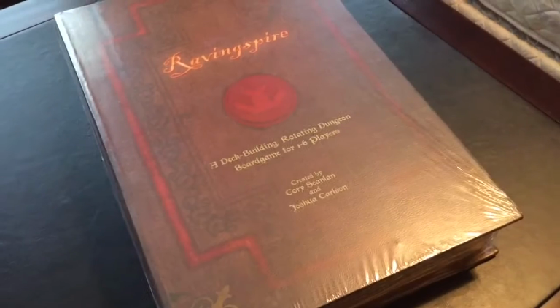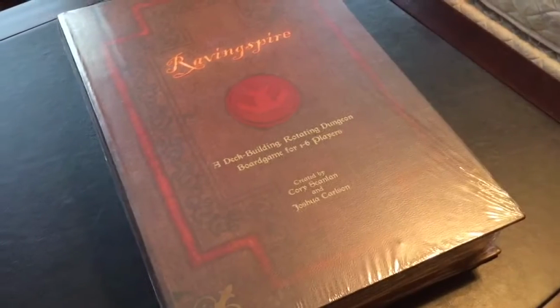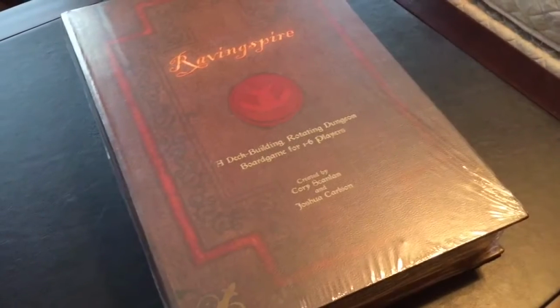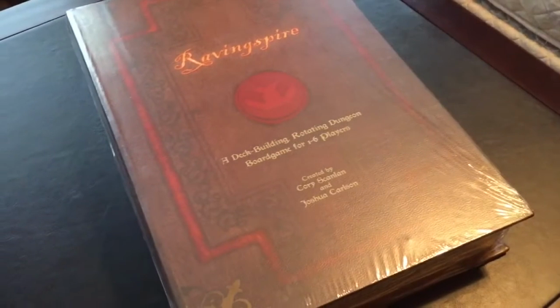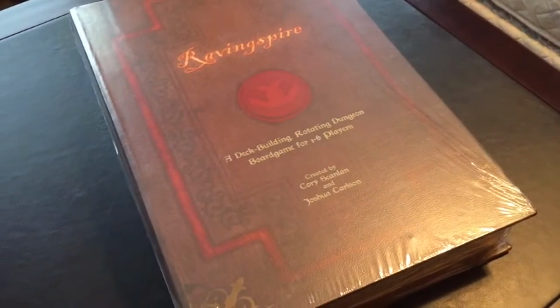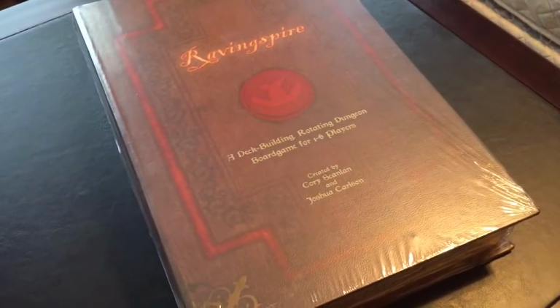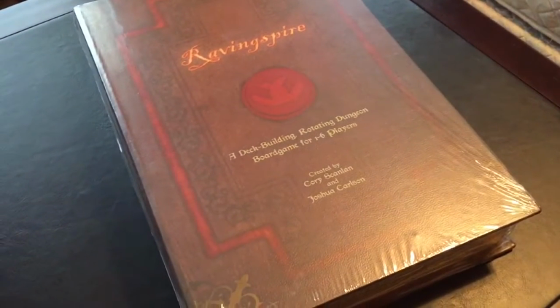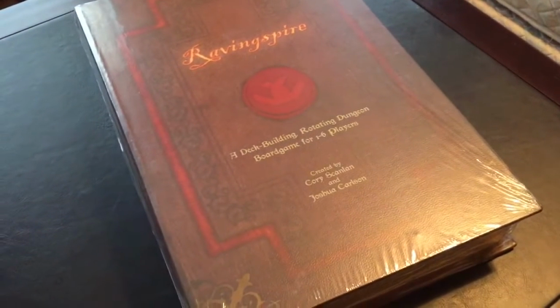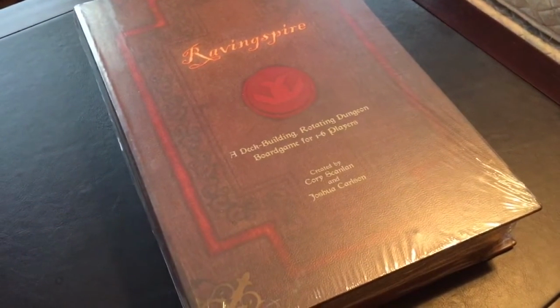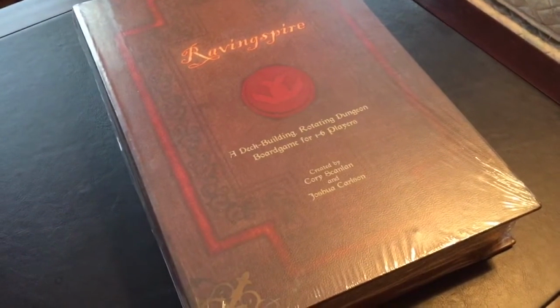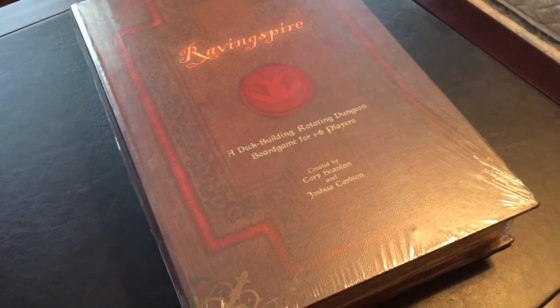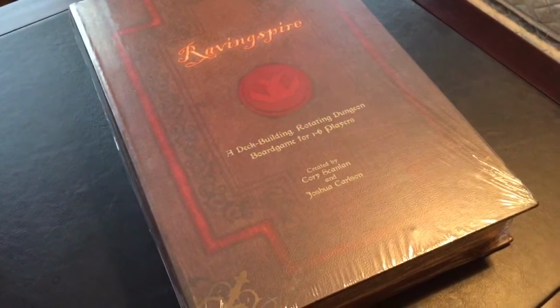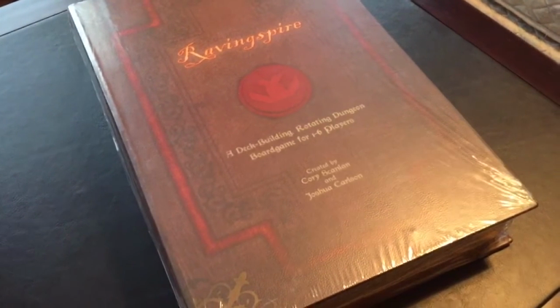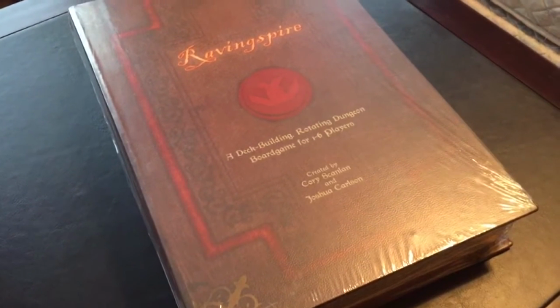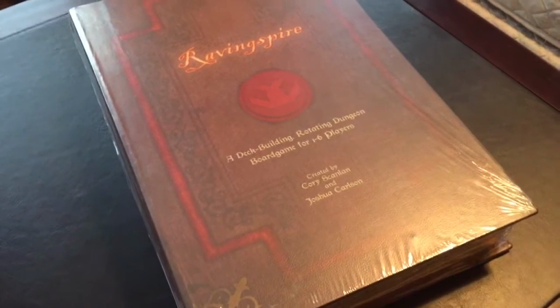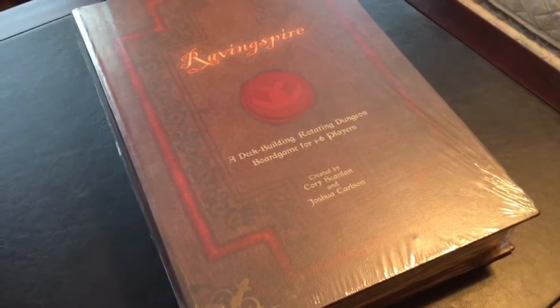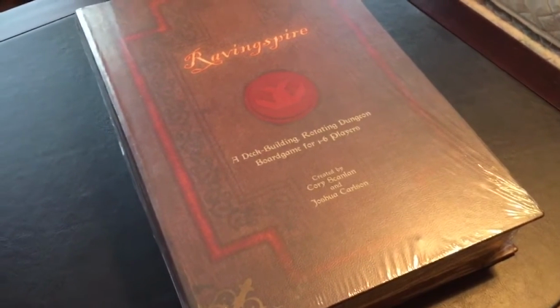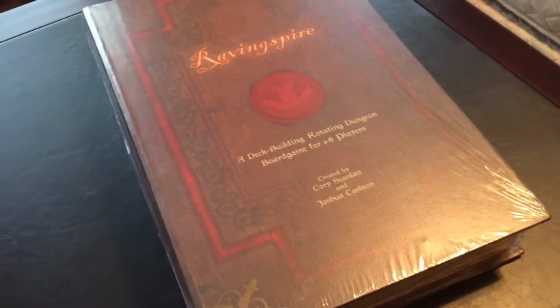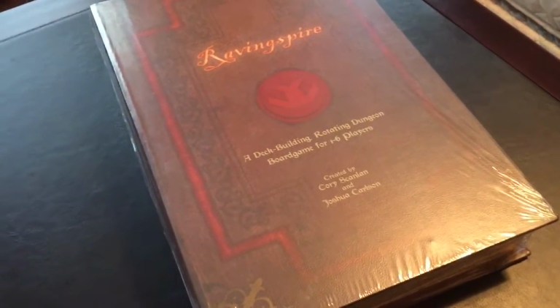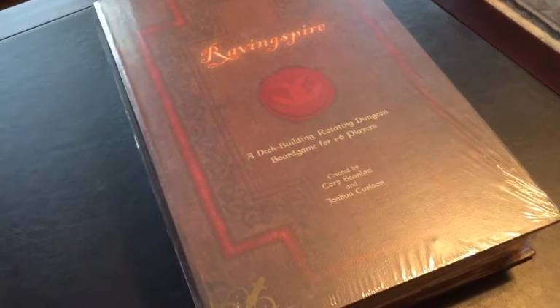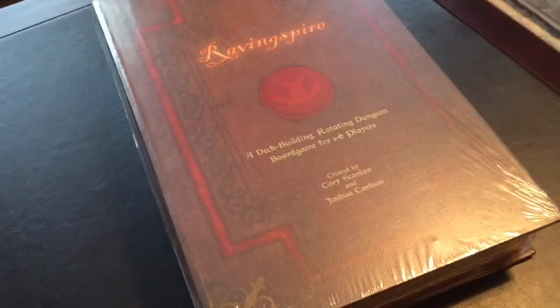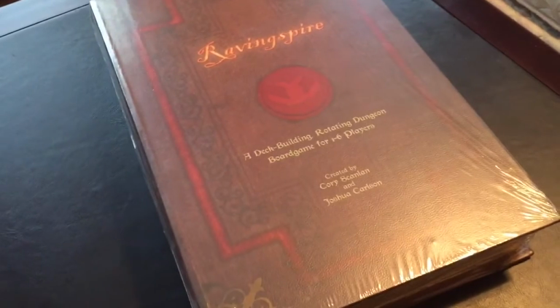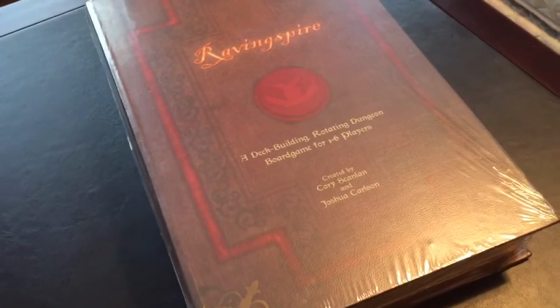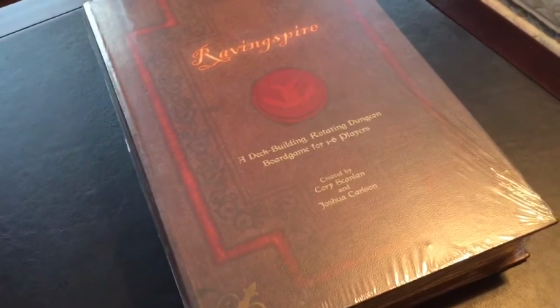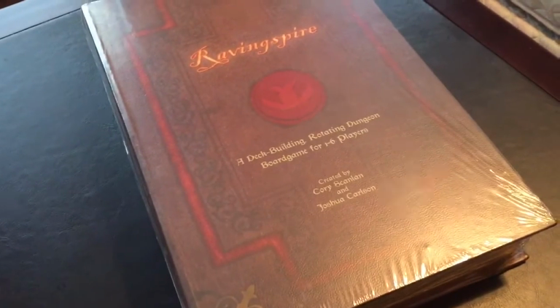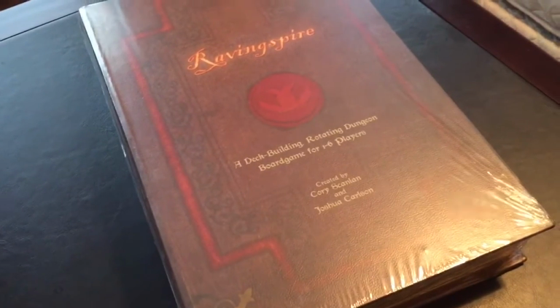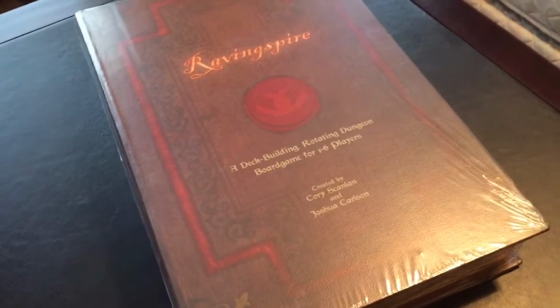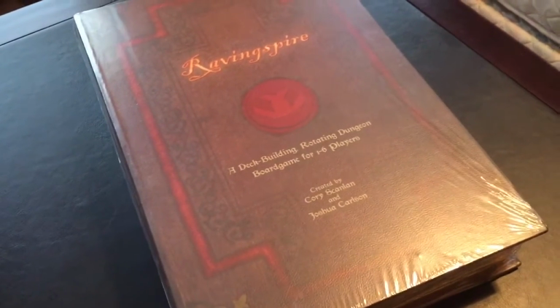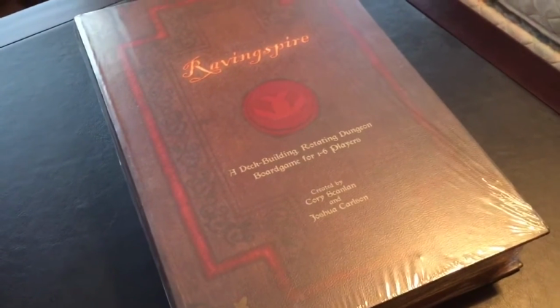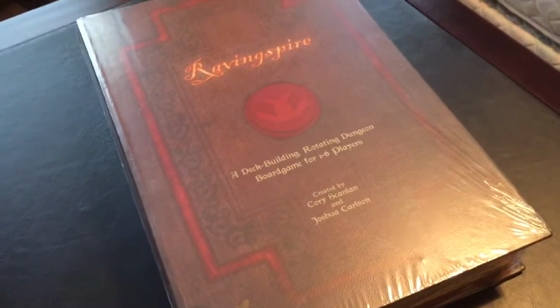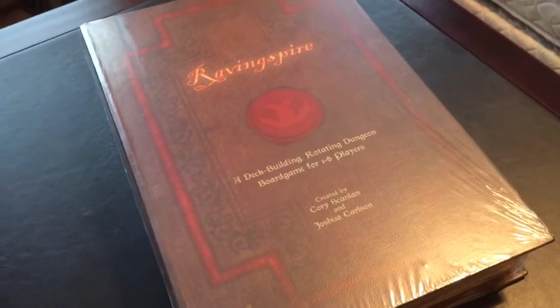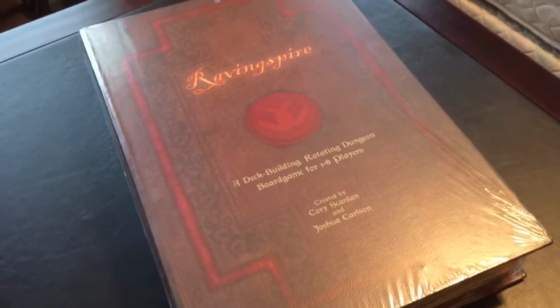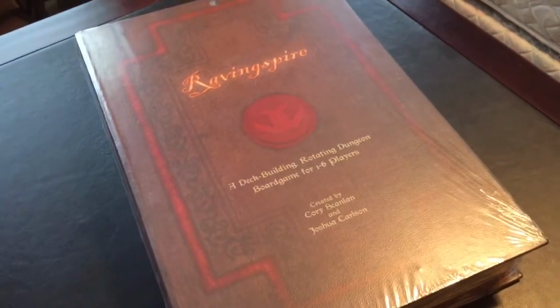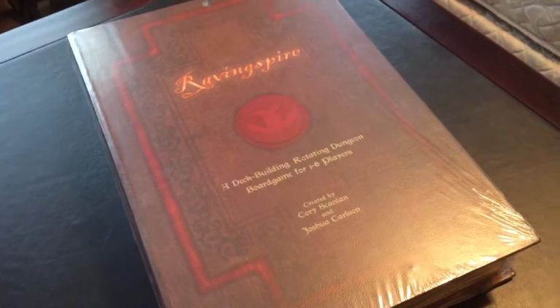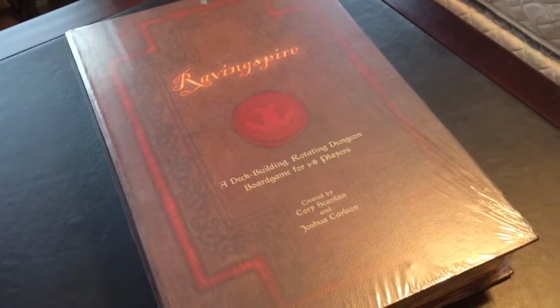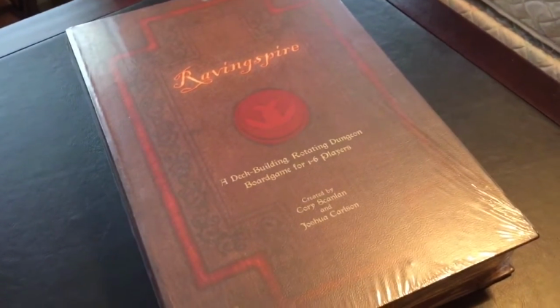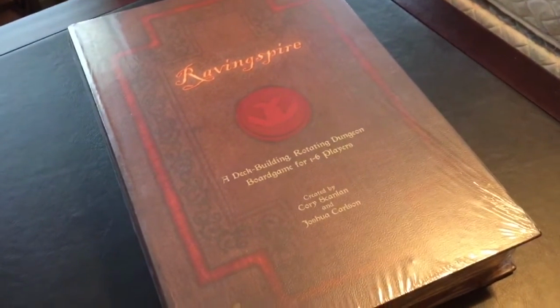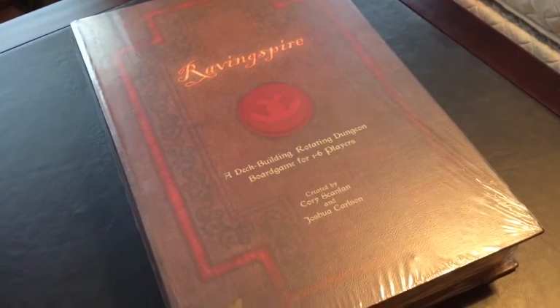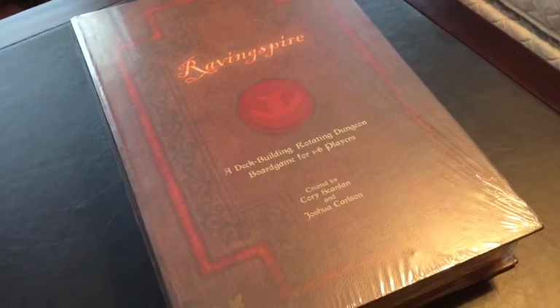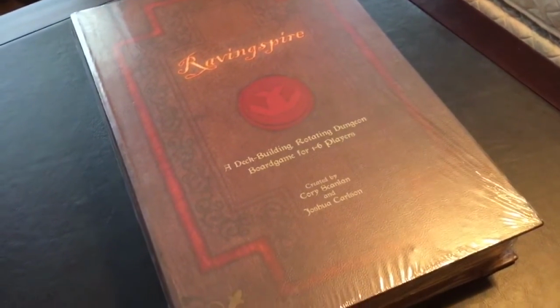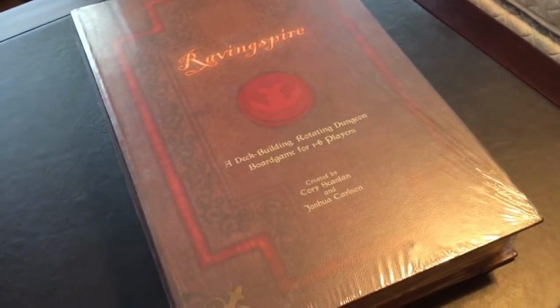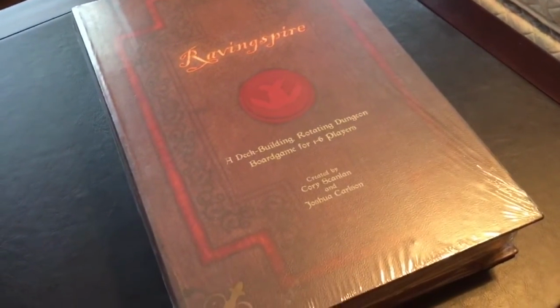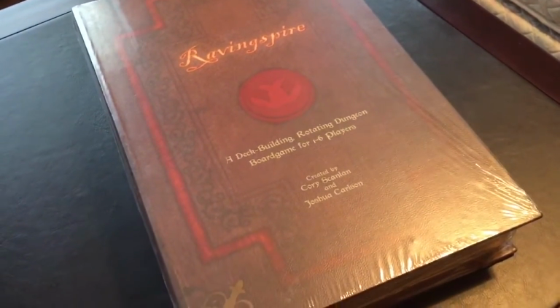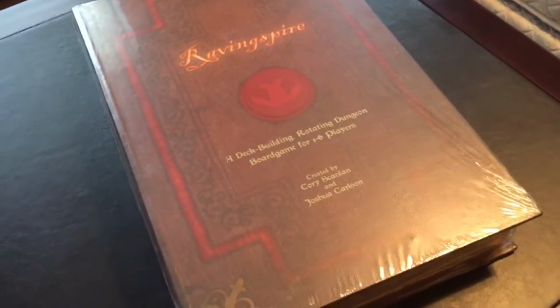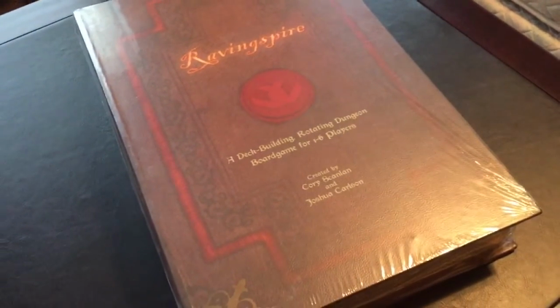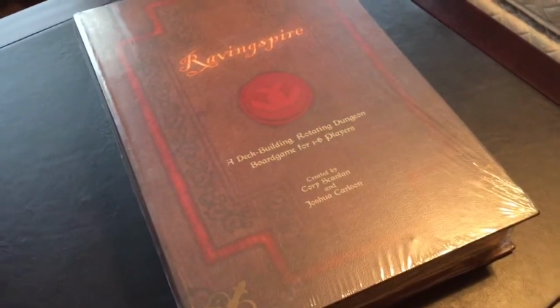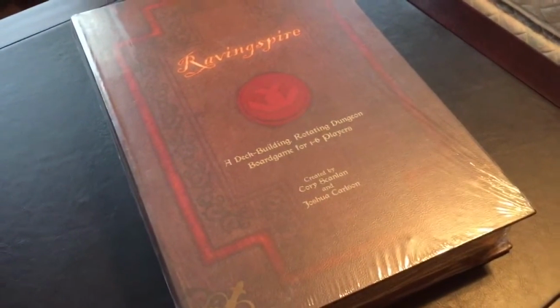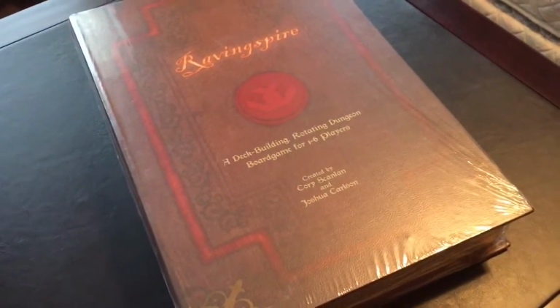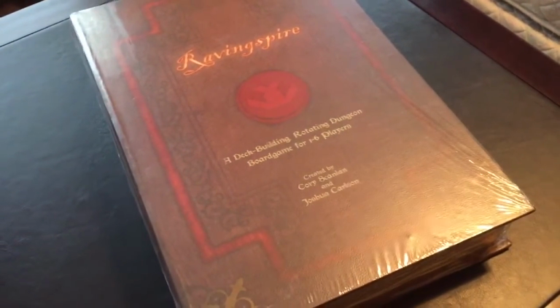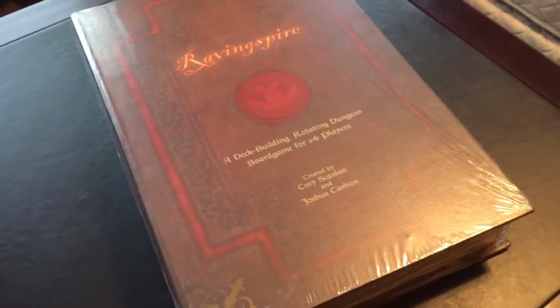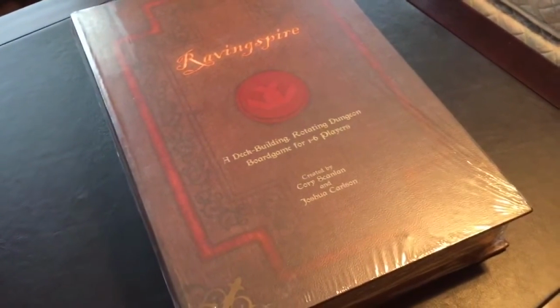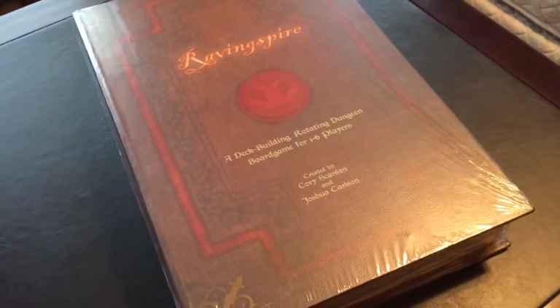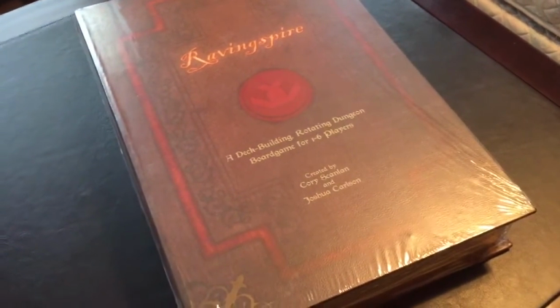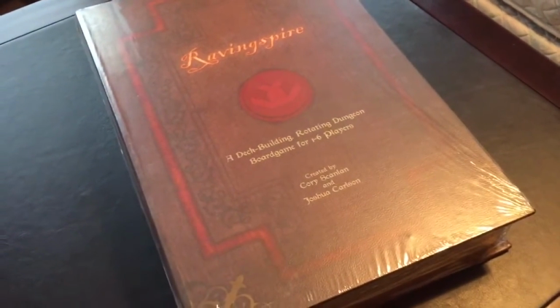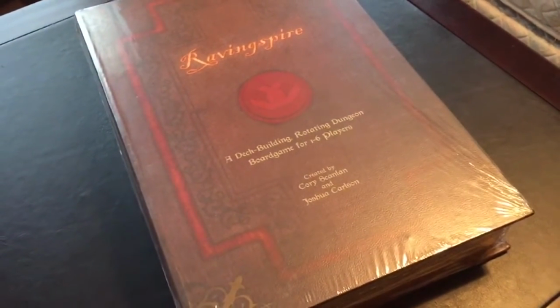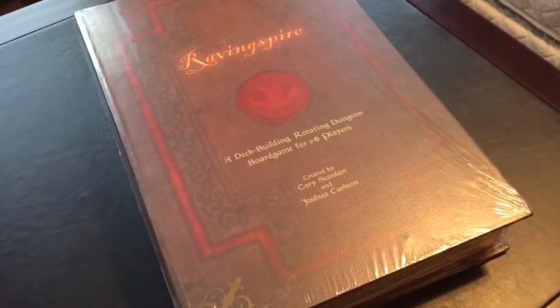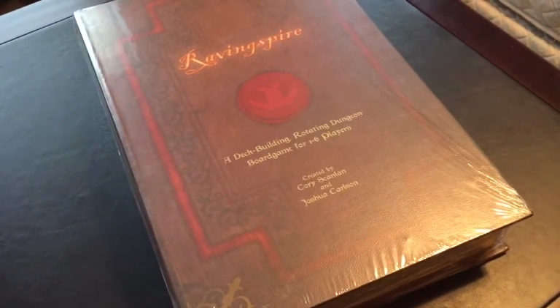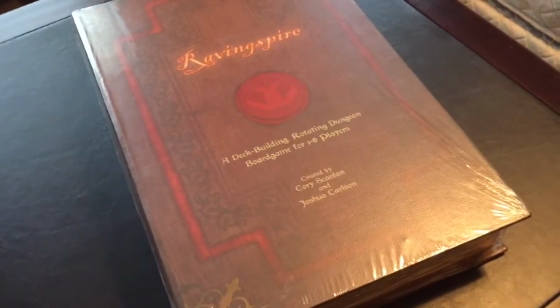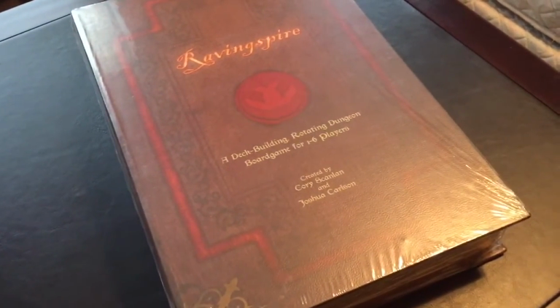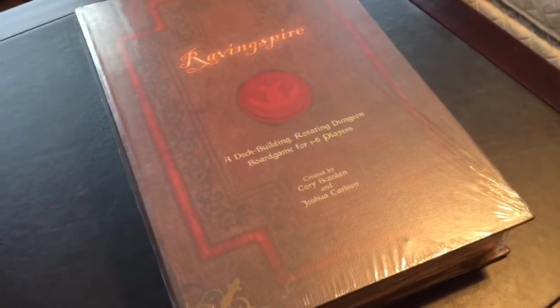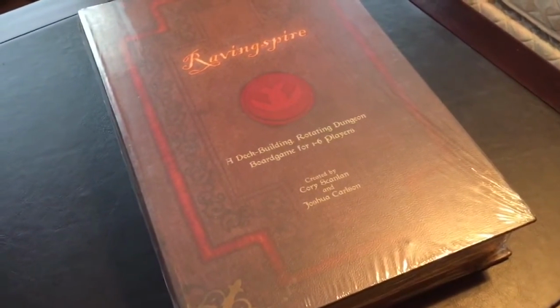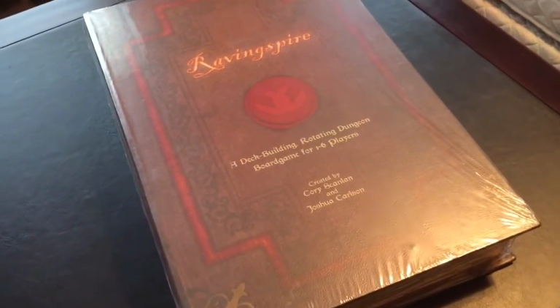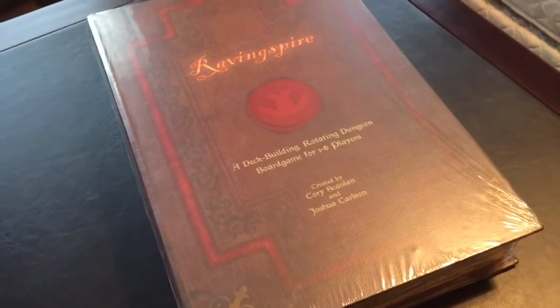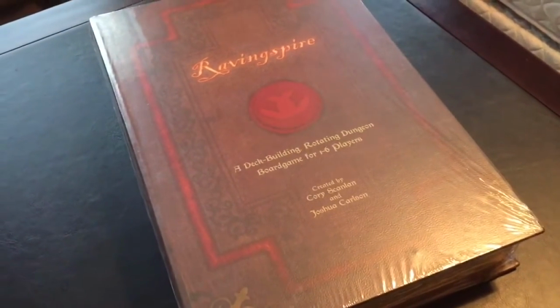Hello, everybody. Chubby Meeple here to do an unboxing video, or at least attempt one, for a new Kickstarter game I just received today.